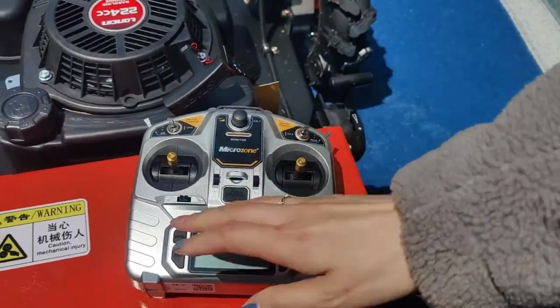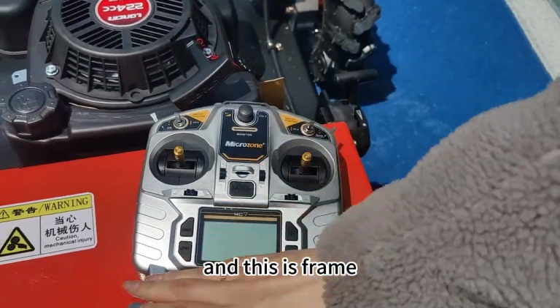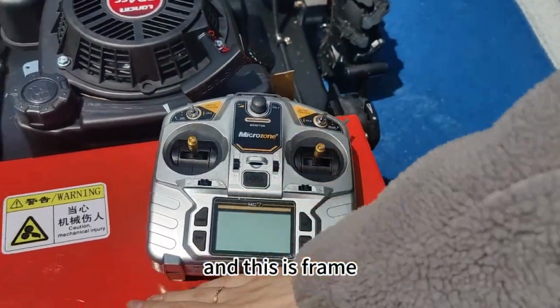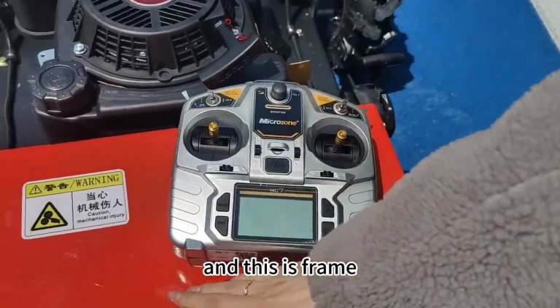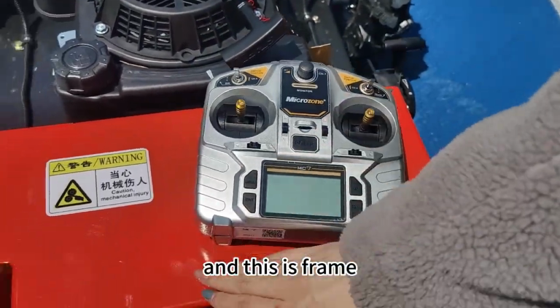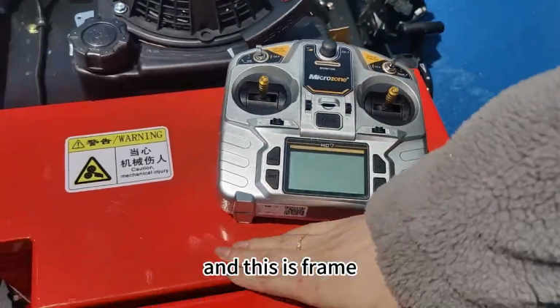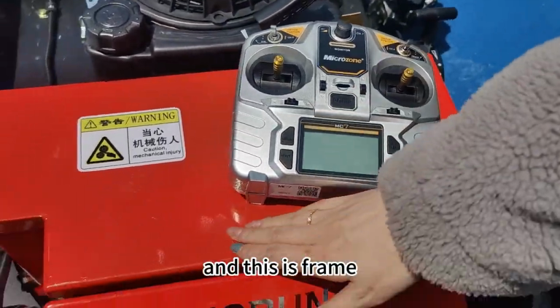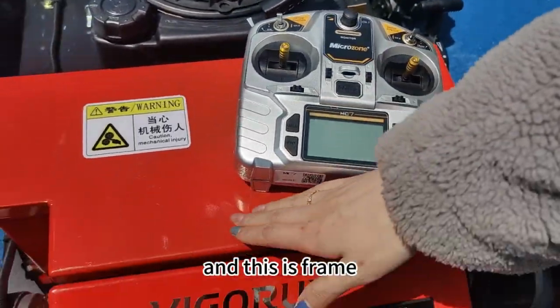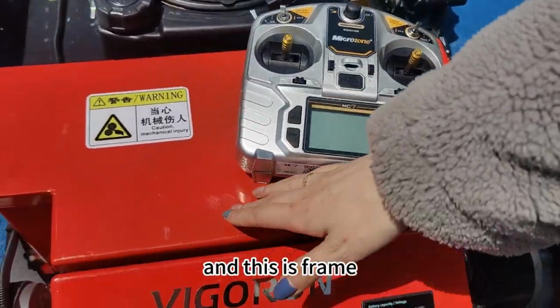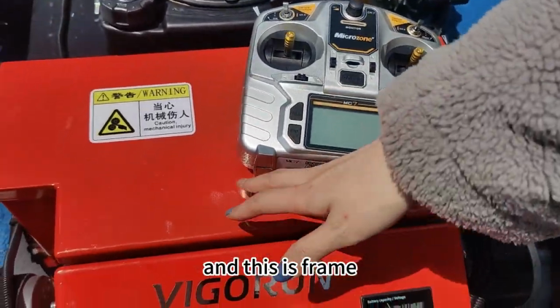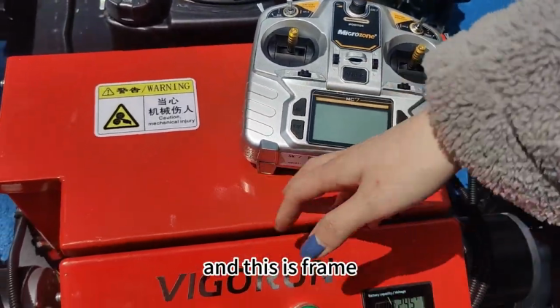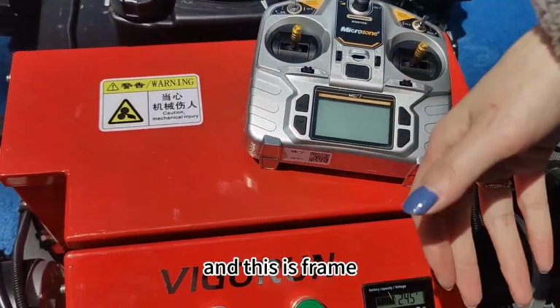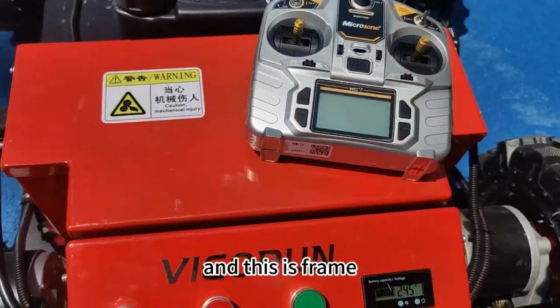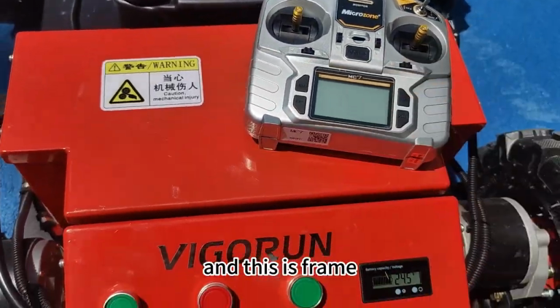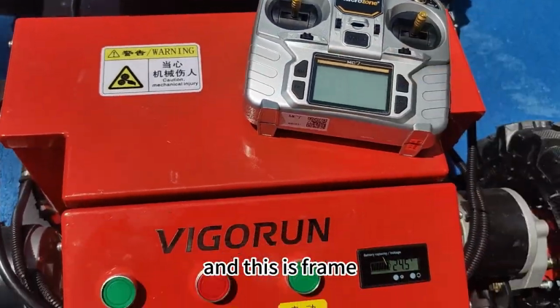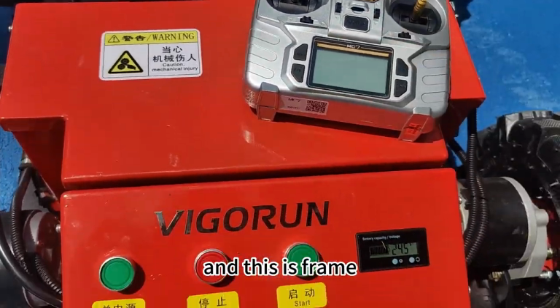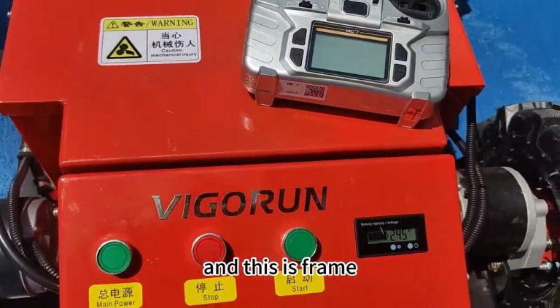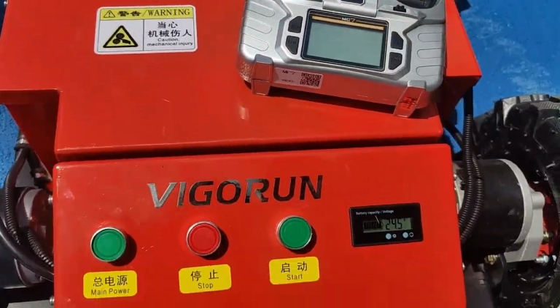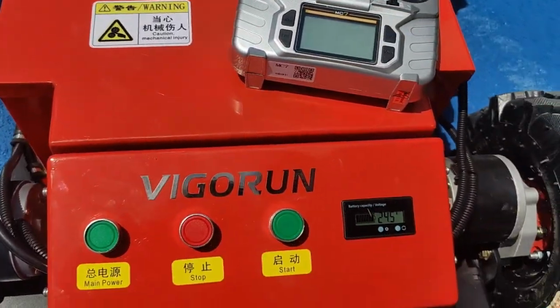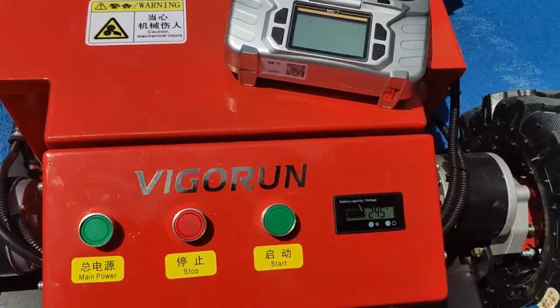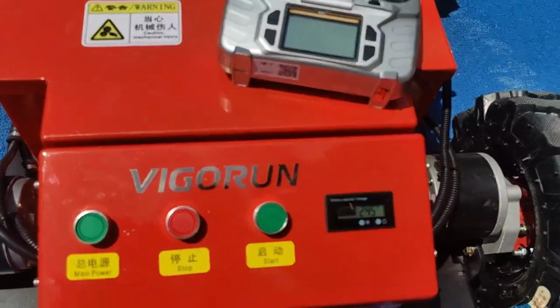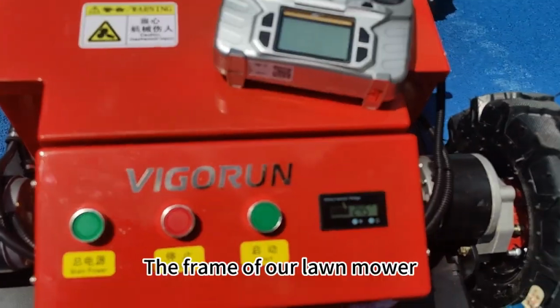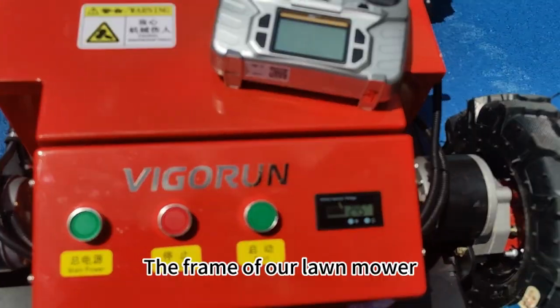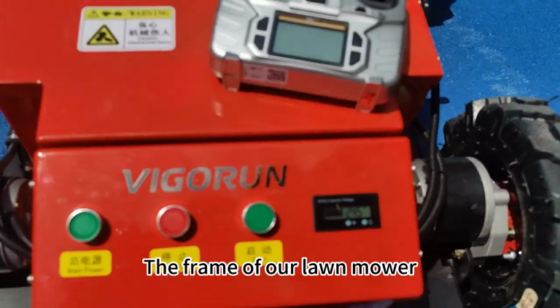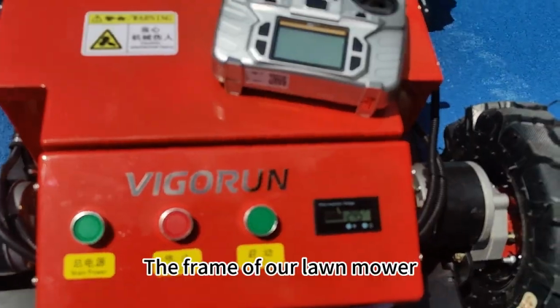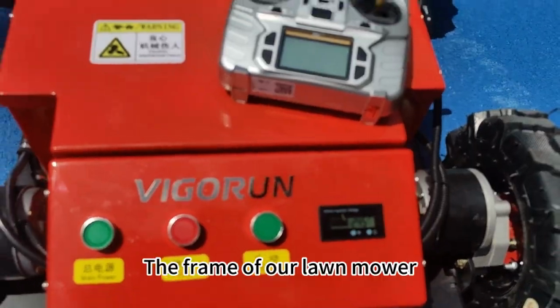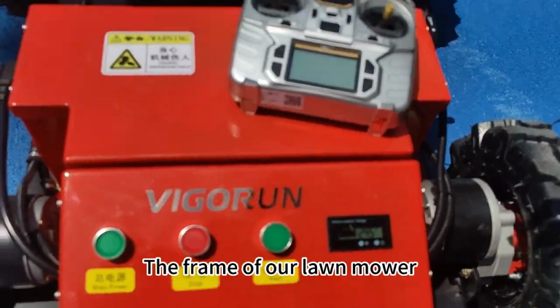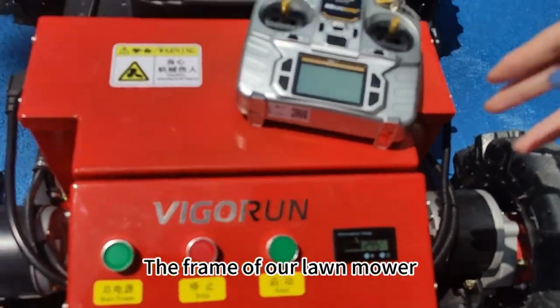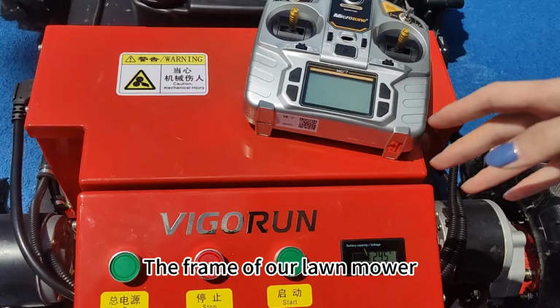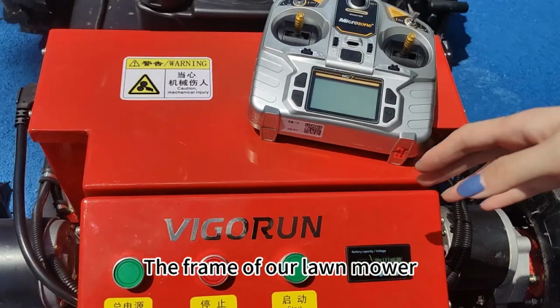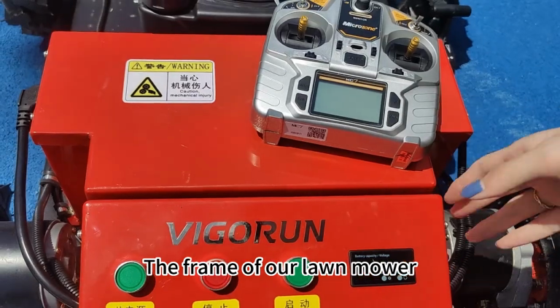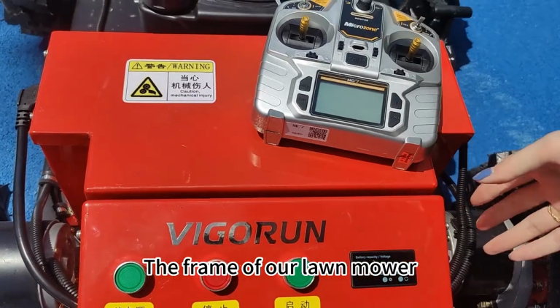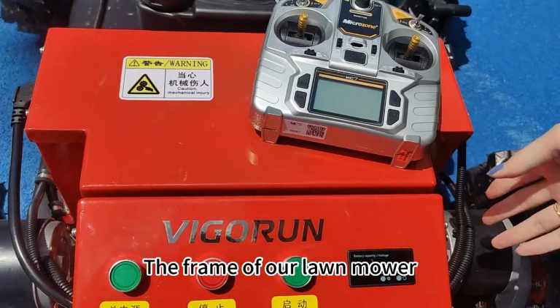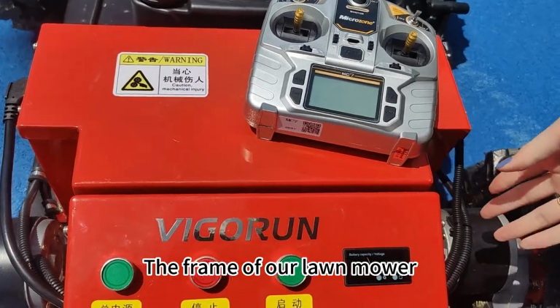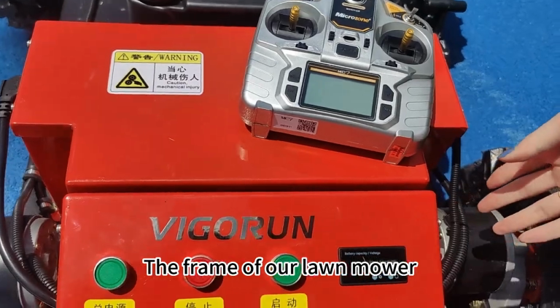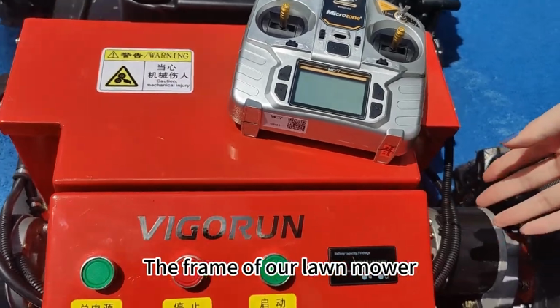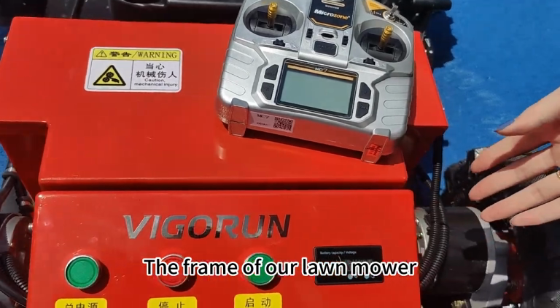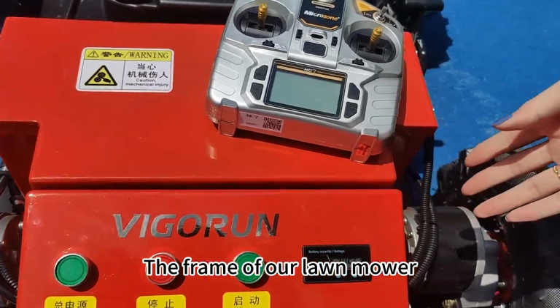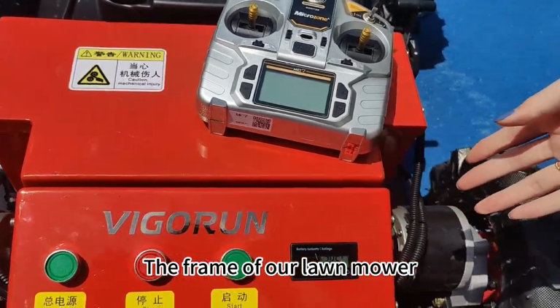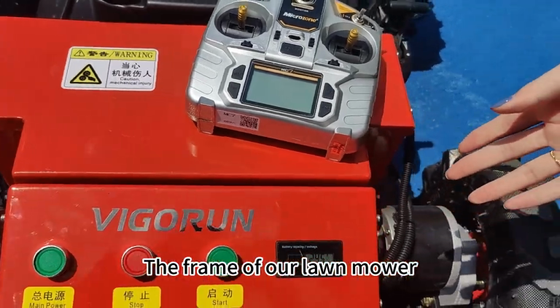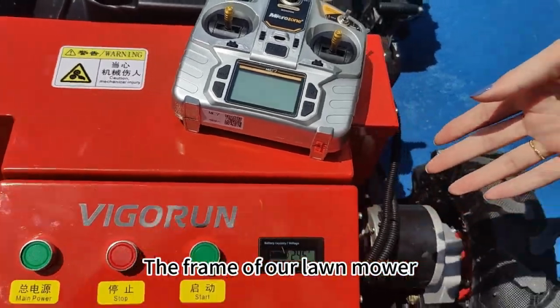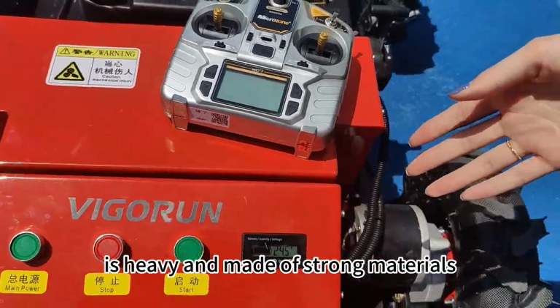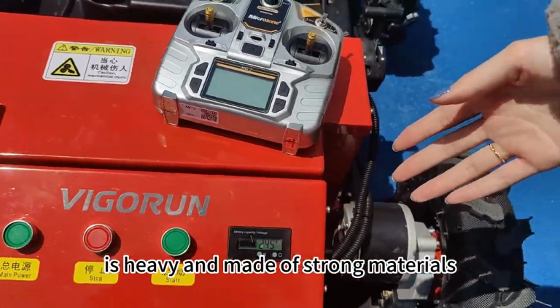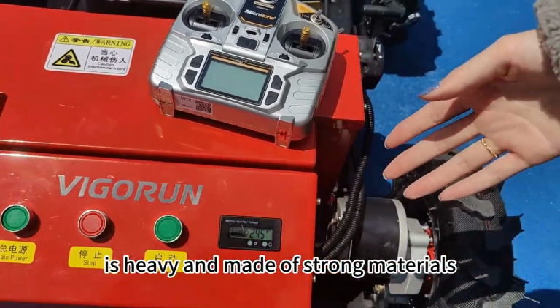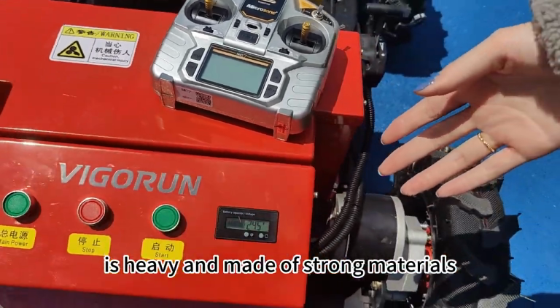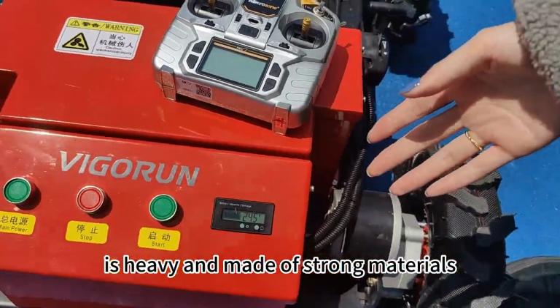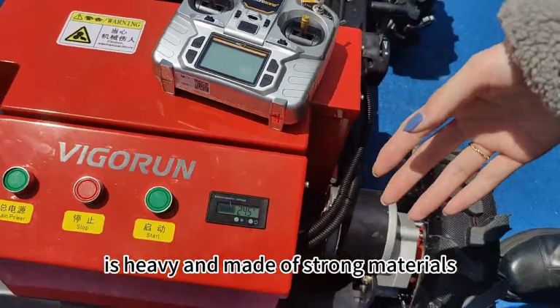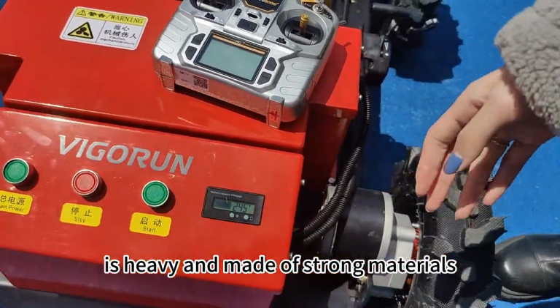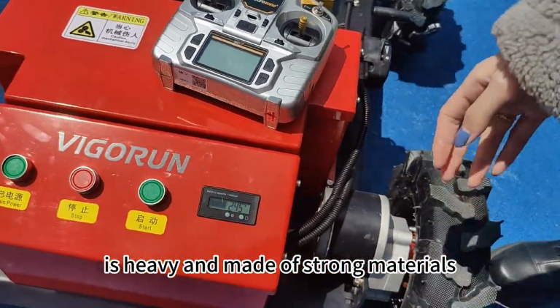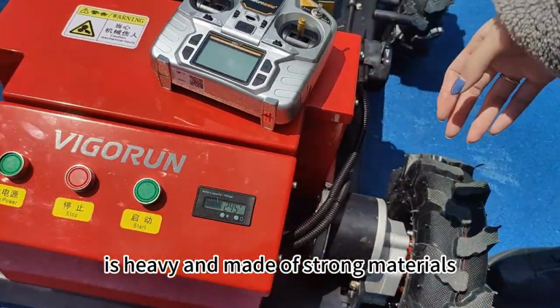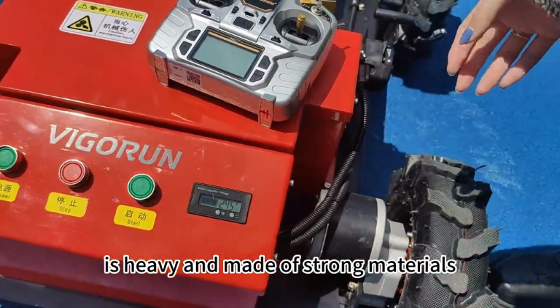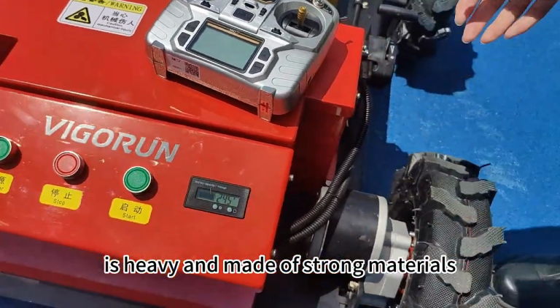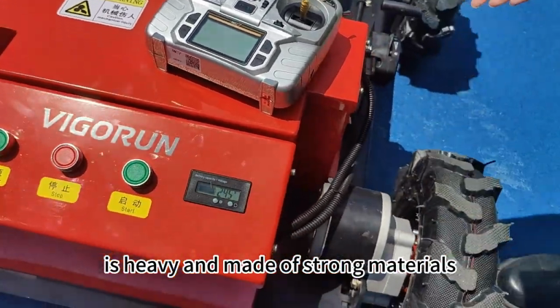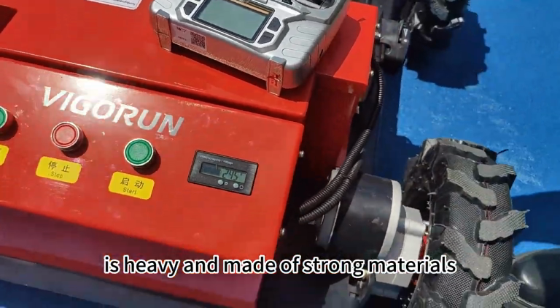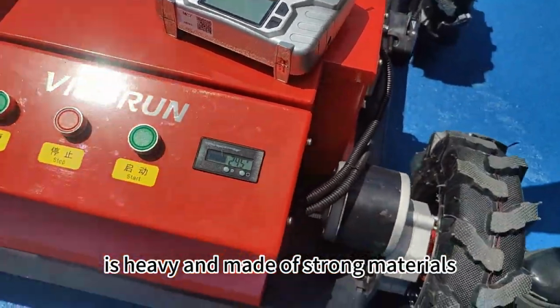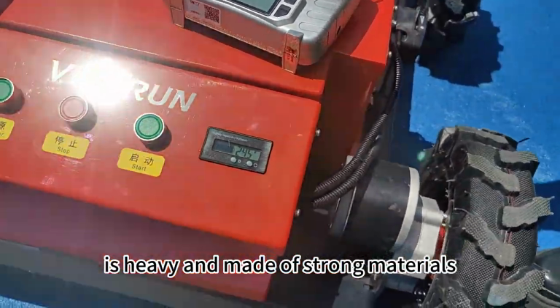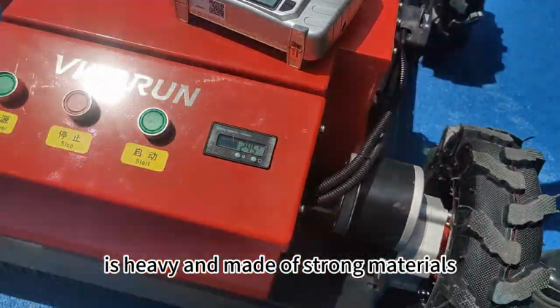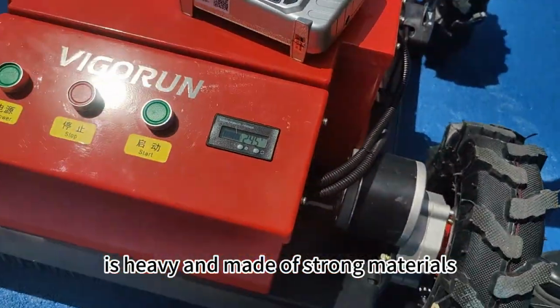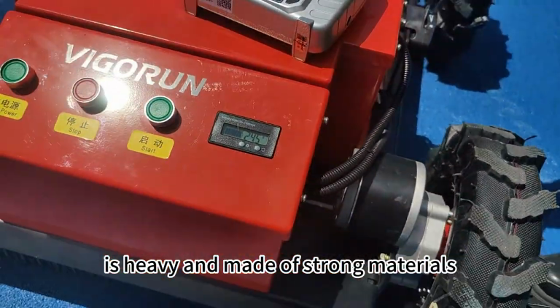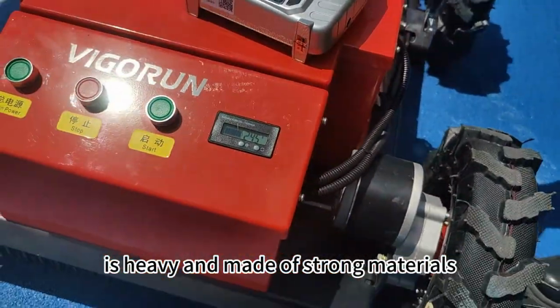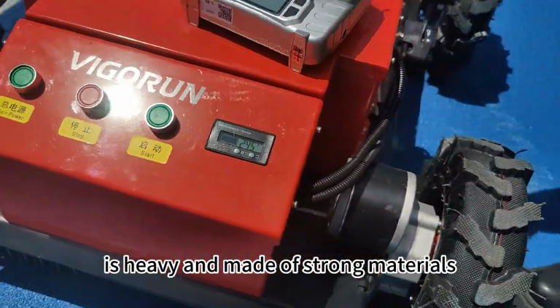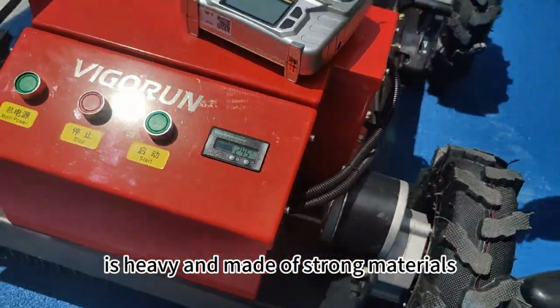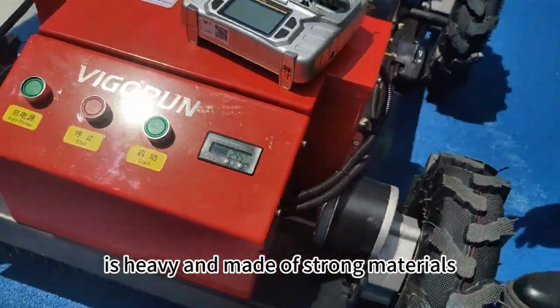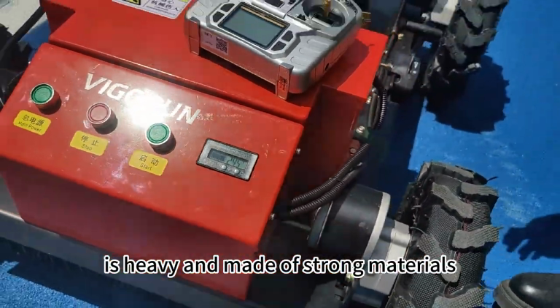And this is the frame. The frame of our lawnmower is heavy and made of strong materials.